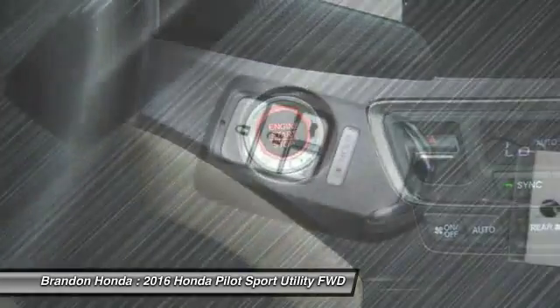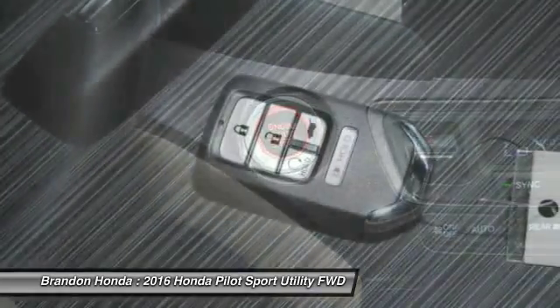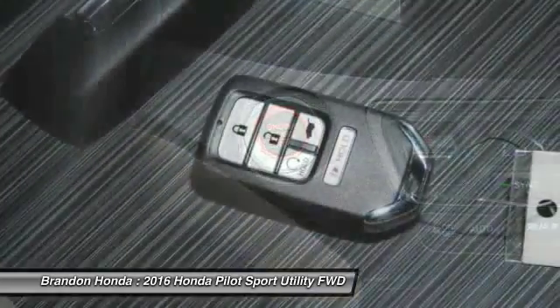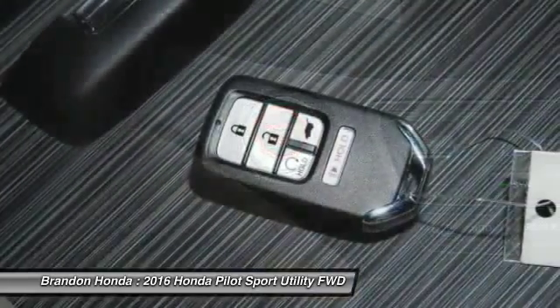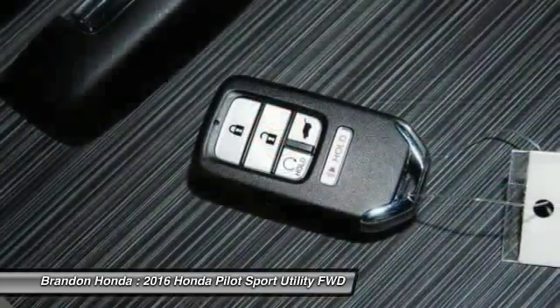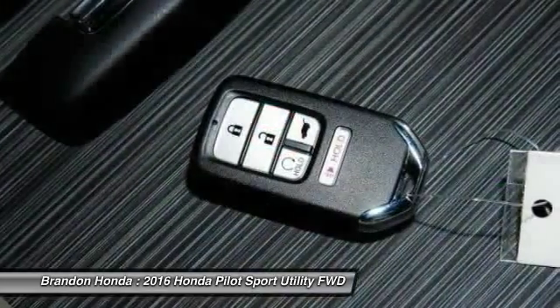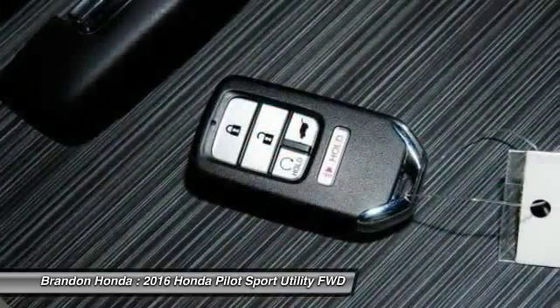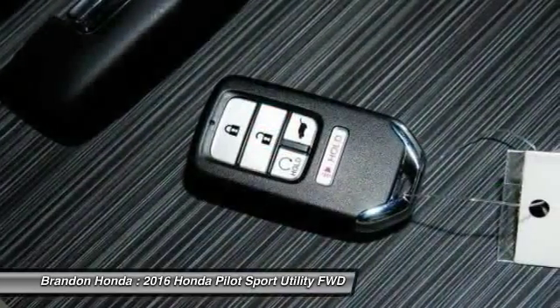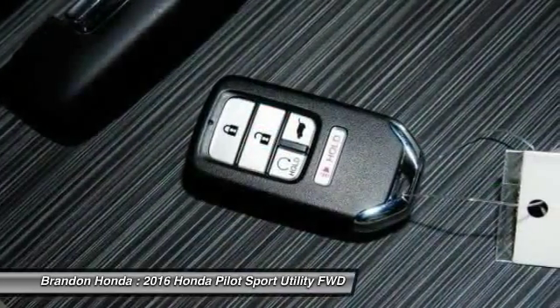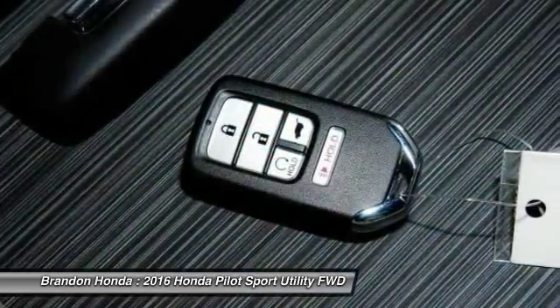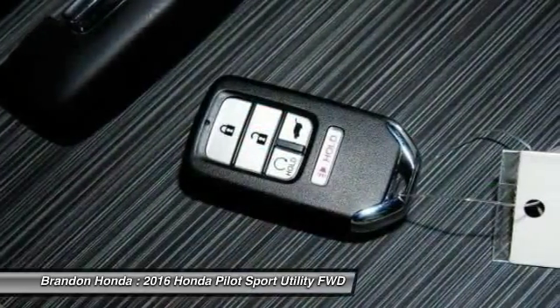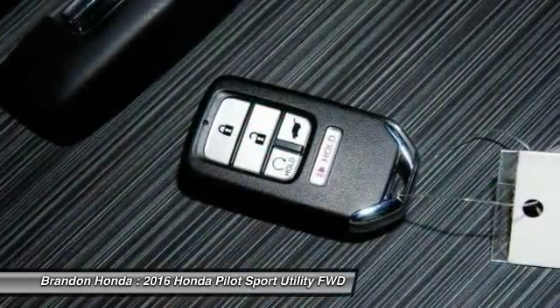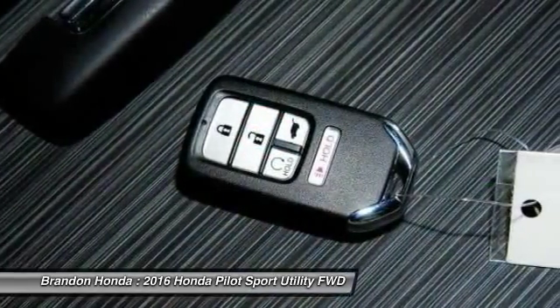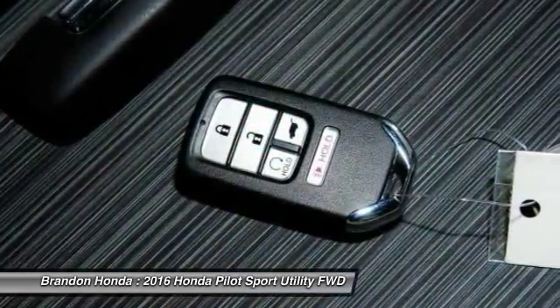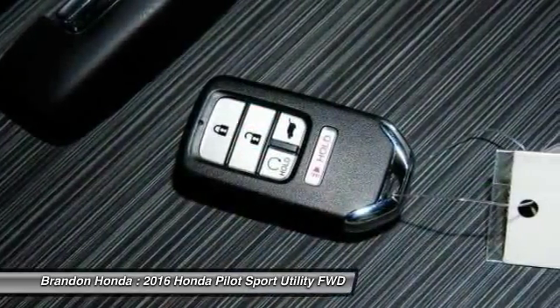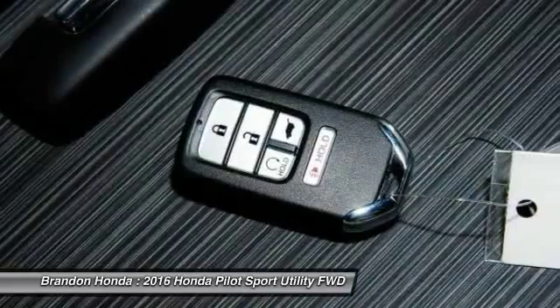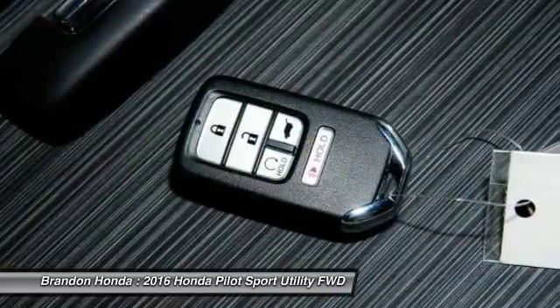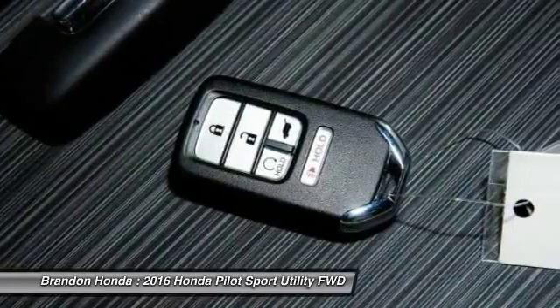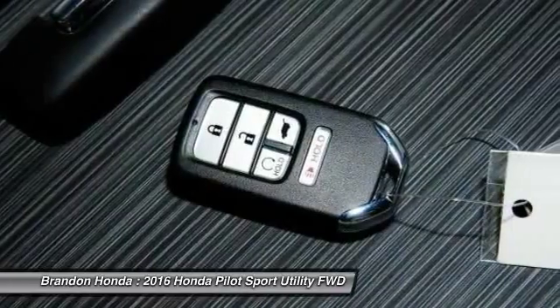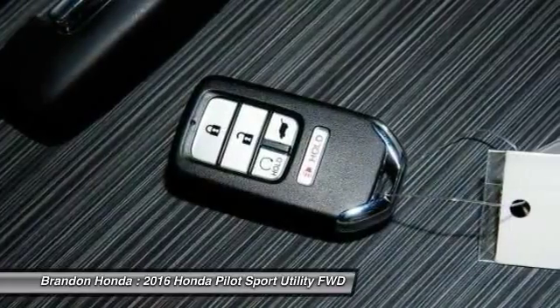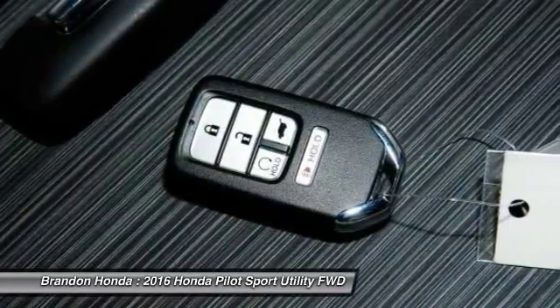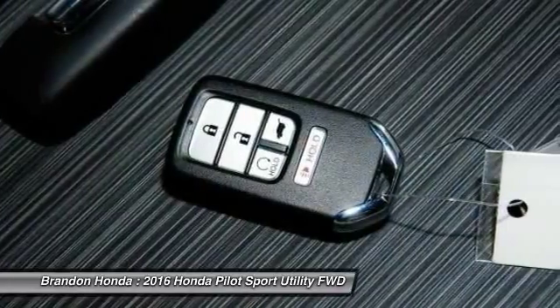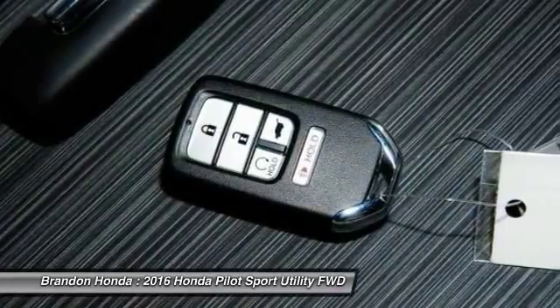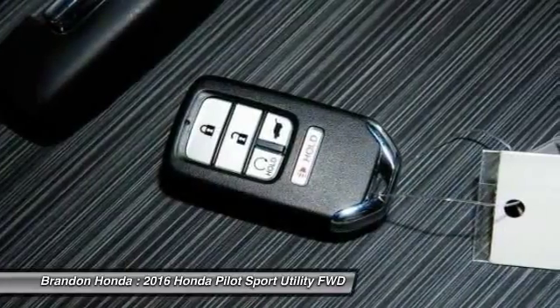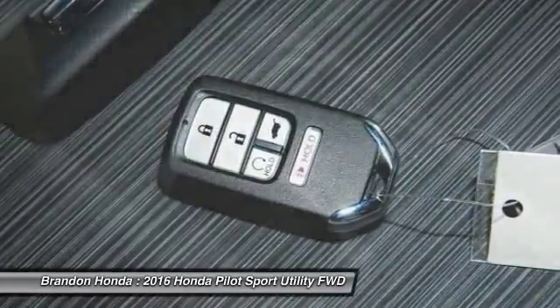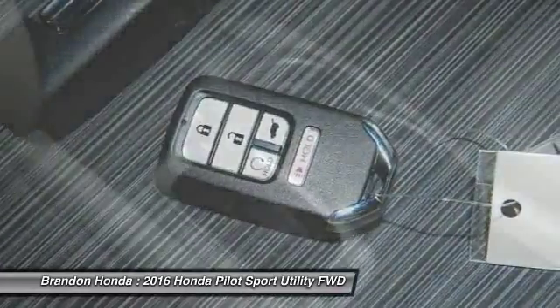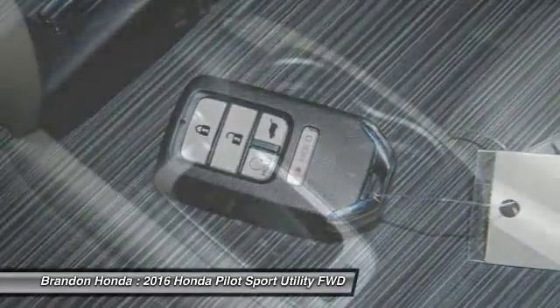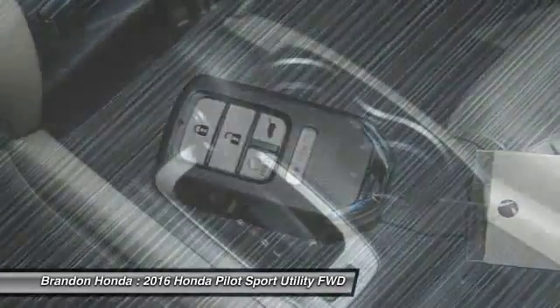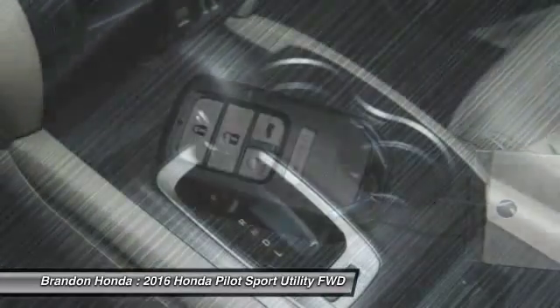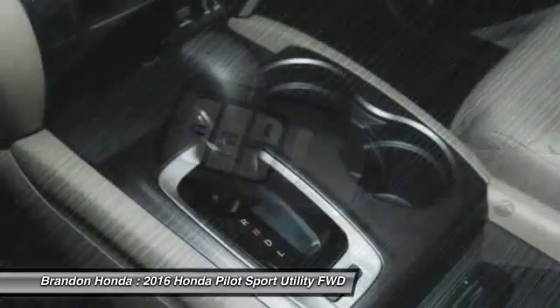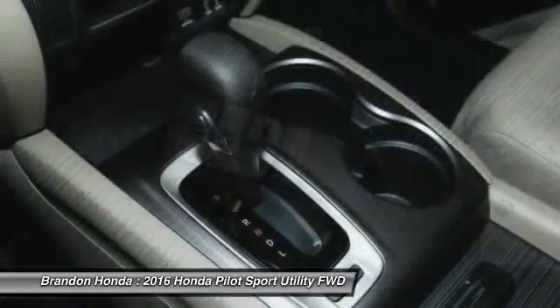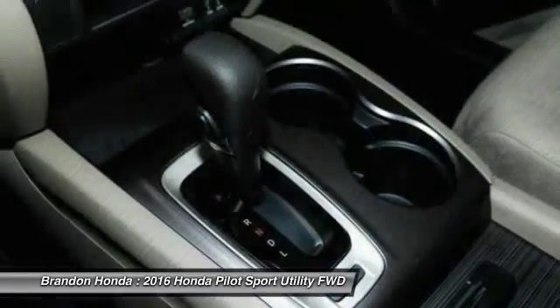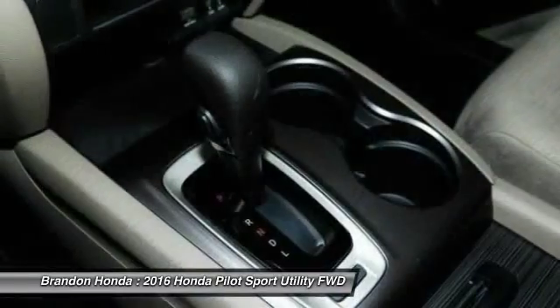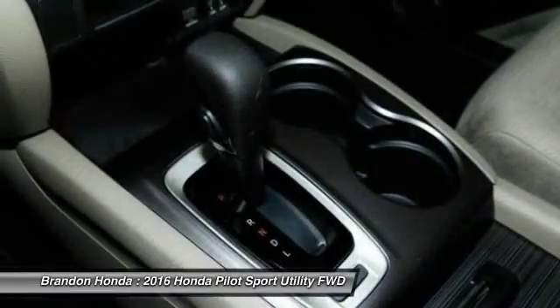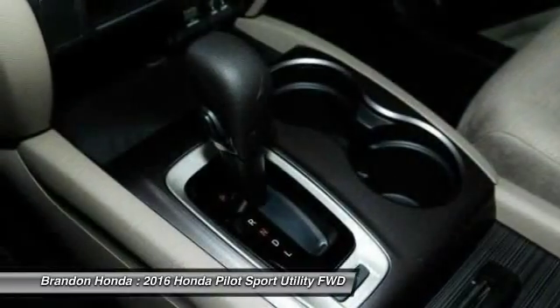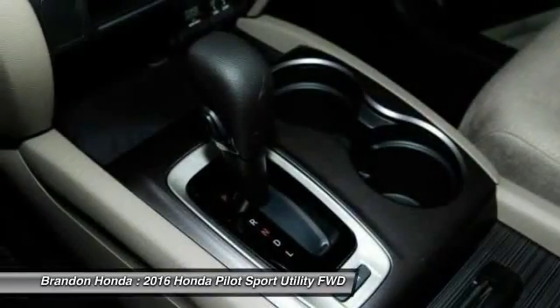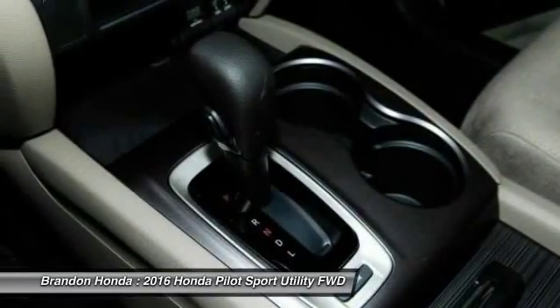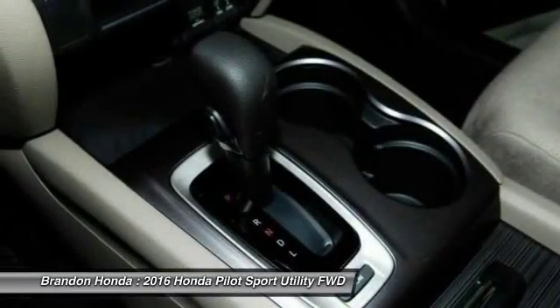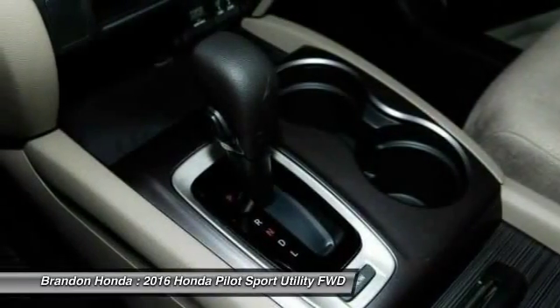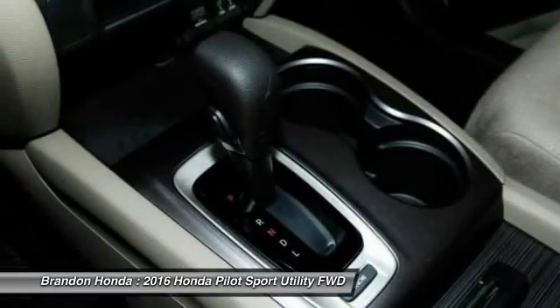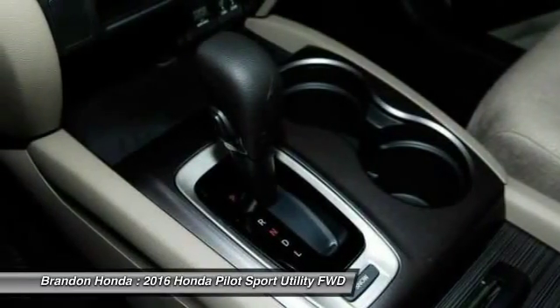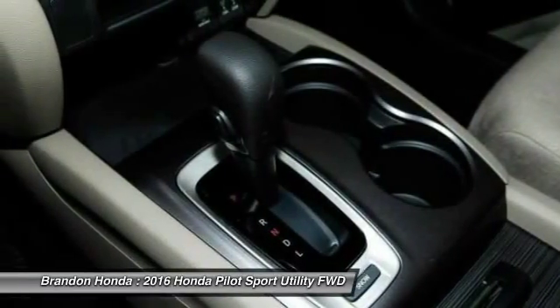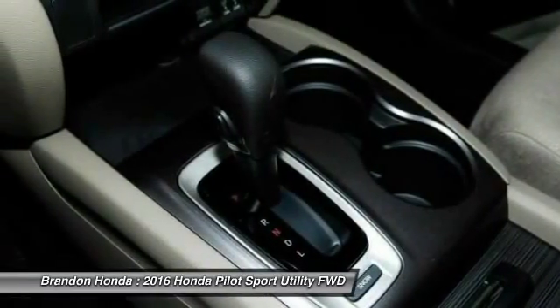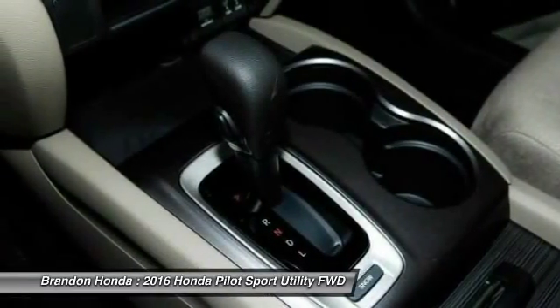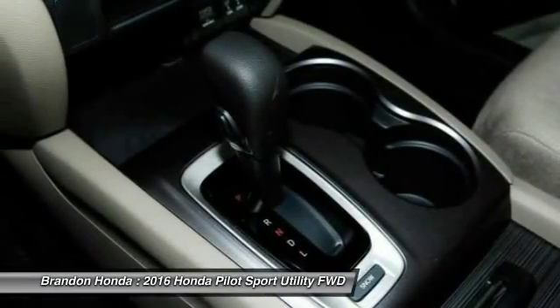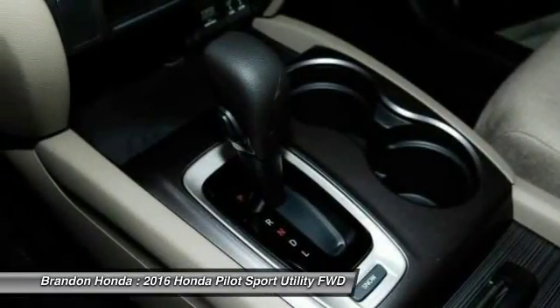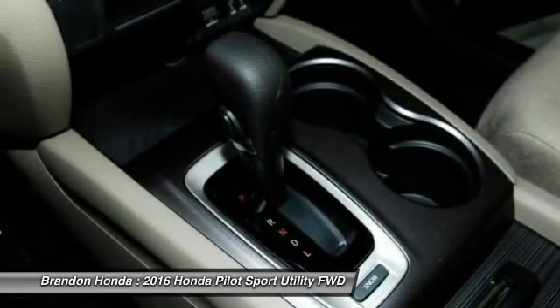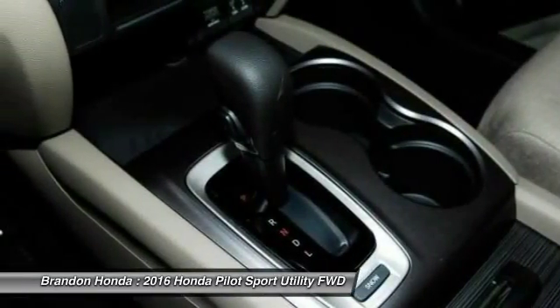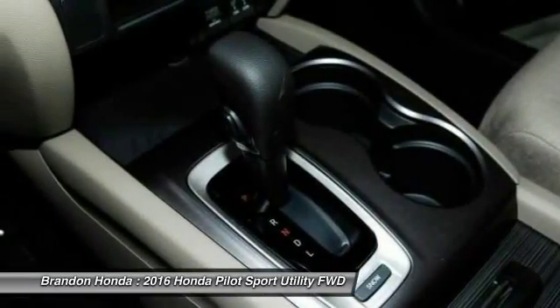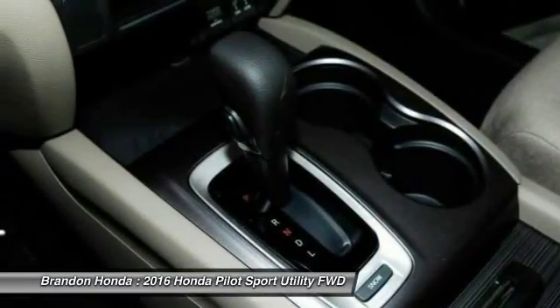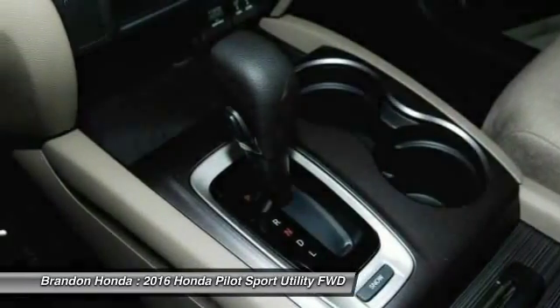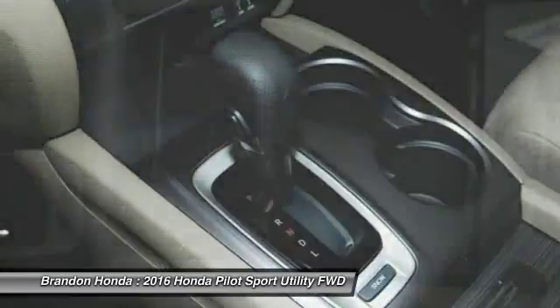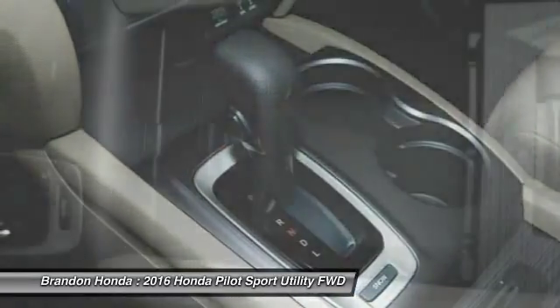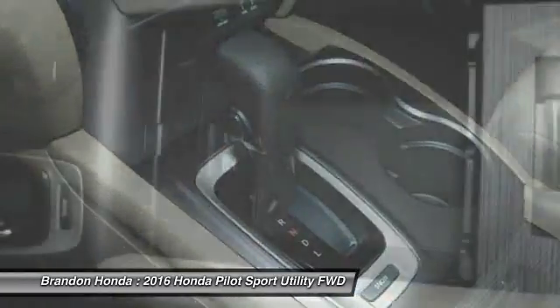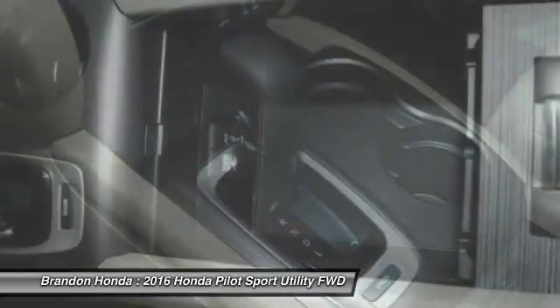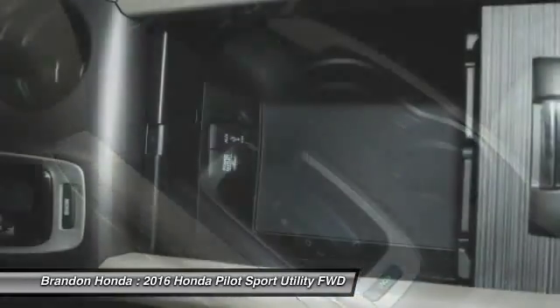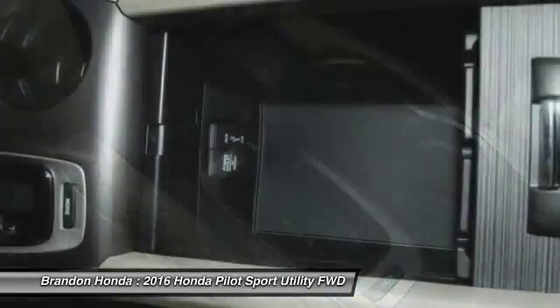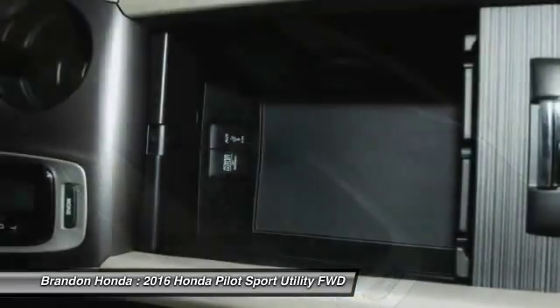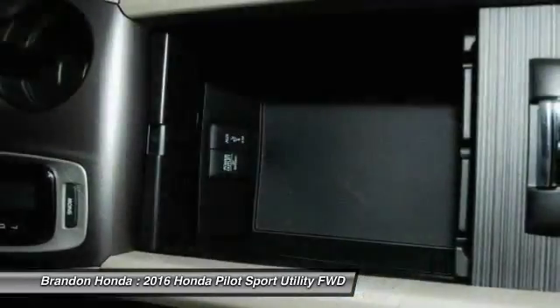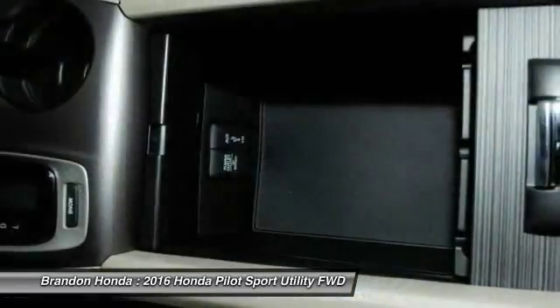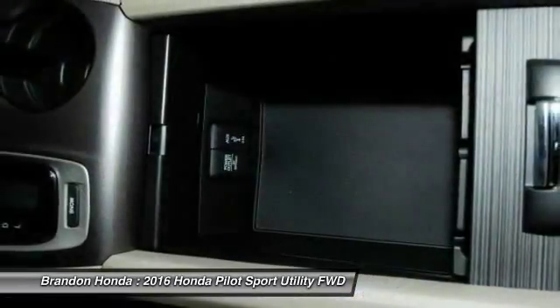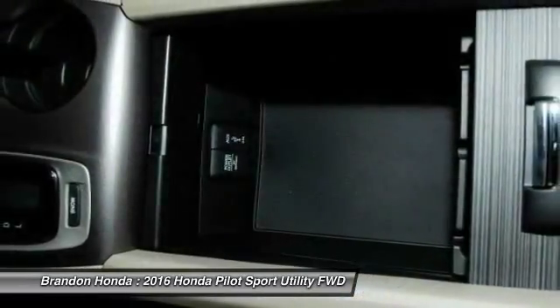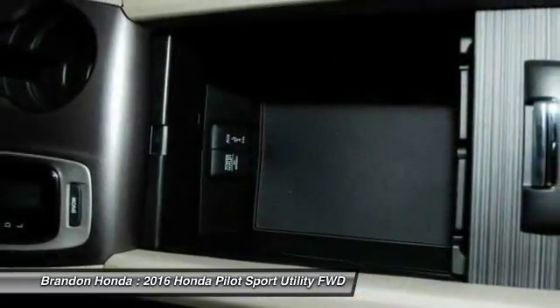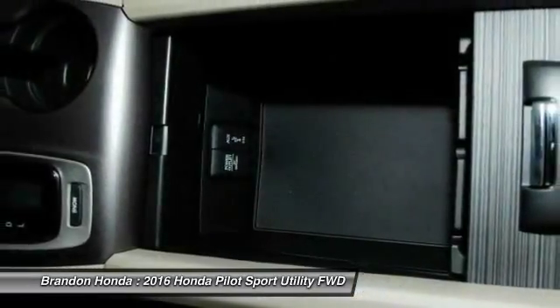Backup camera. Steering wheel audio controls. Bluetooth. Power steering. Adjustable steering wheel.